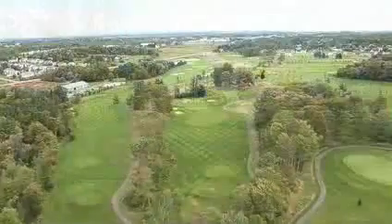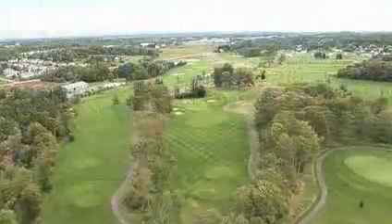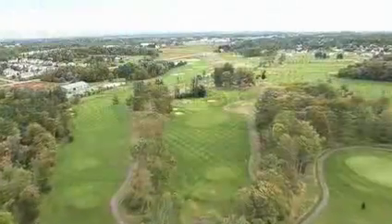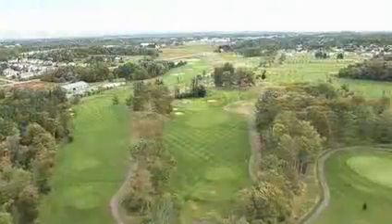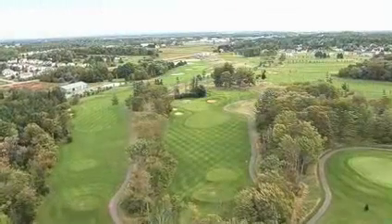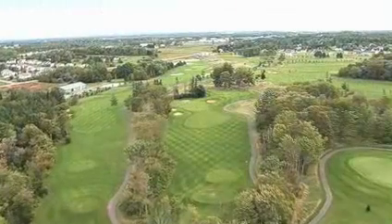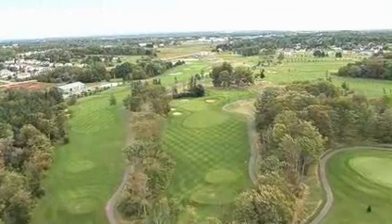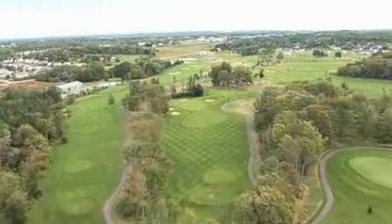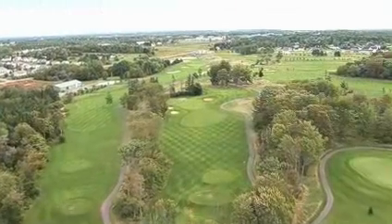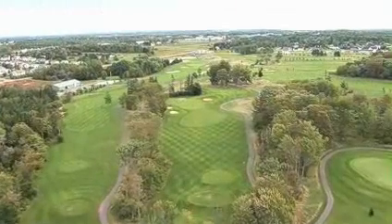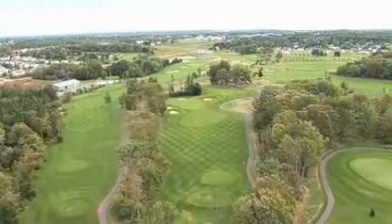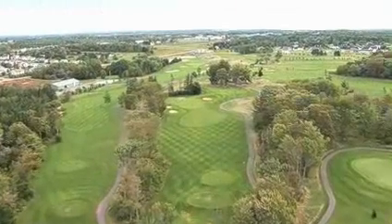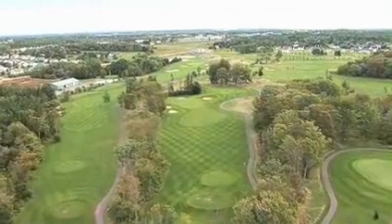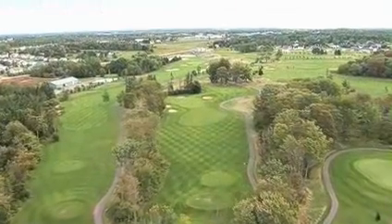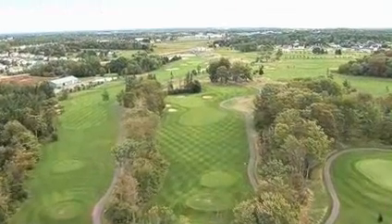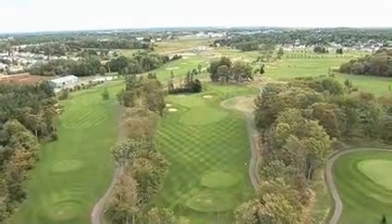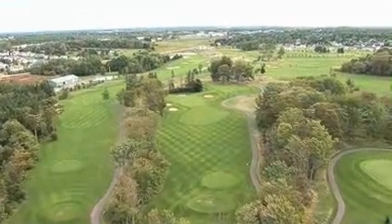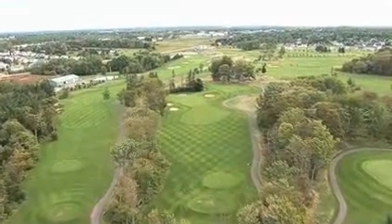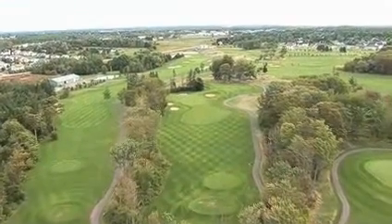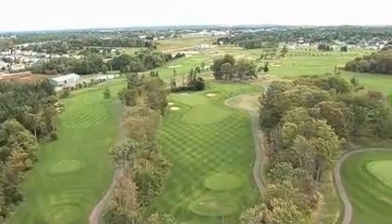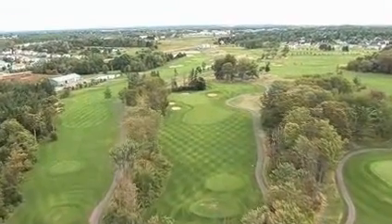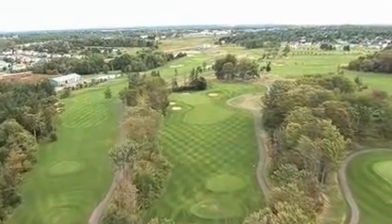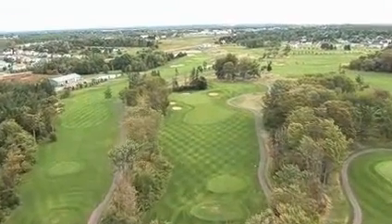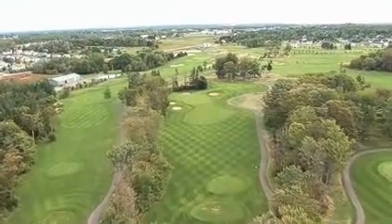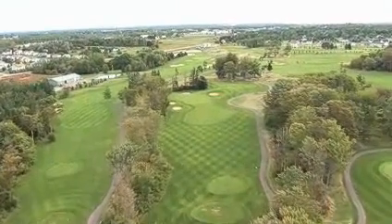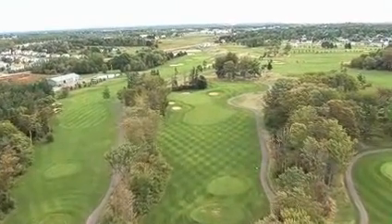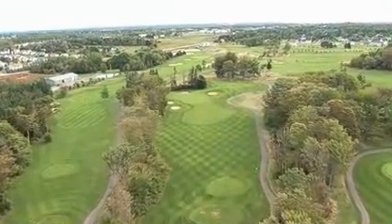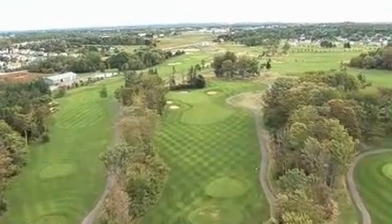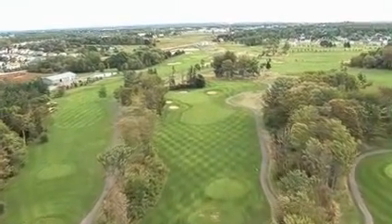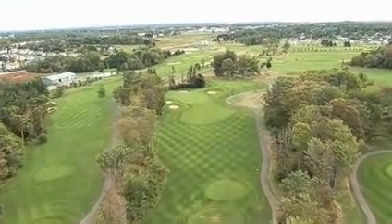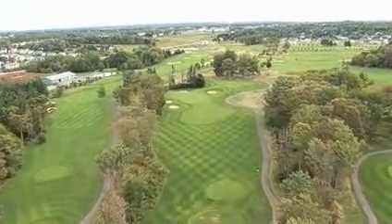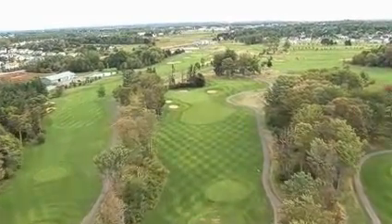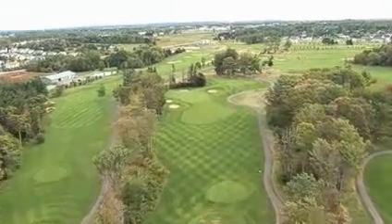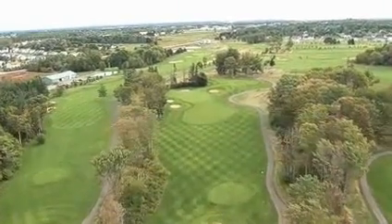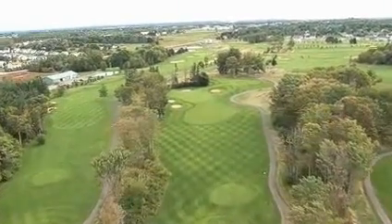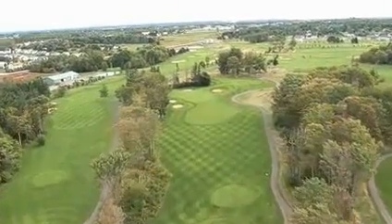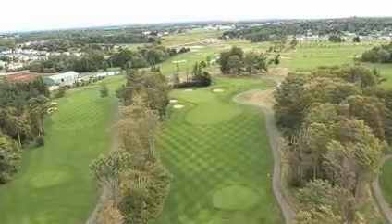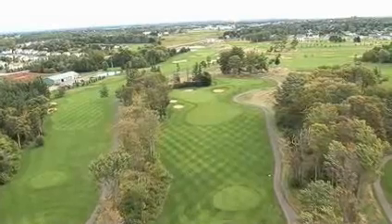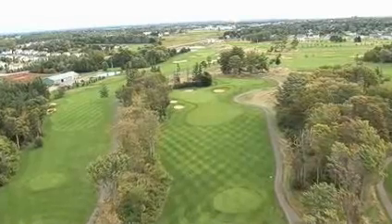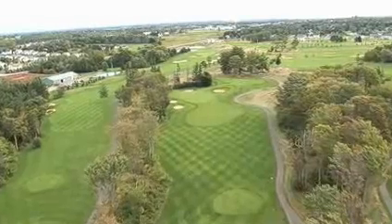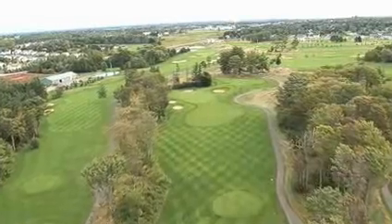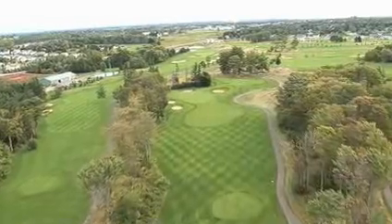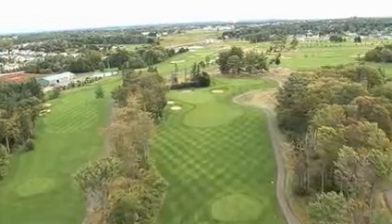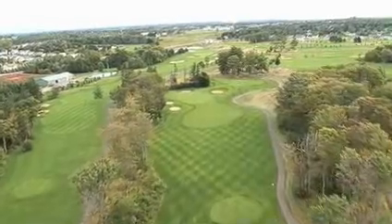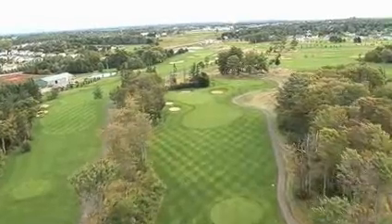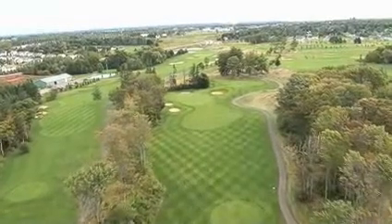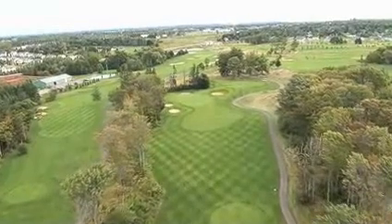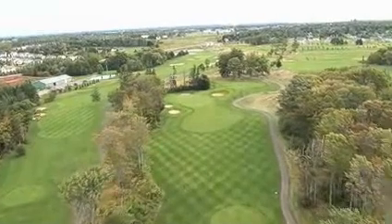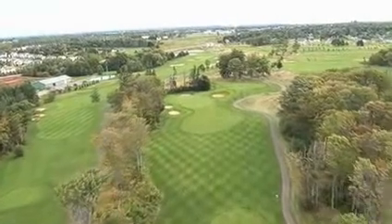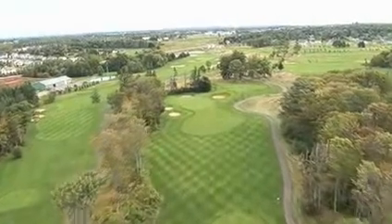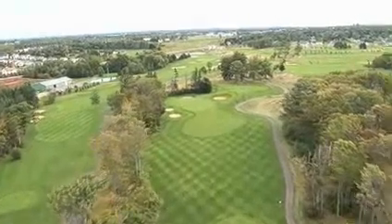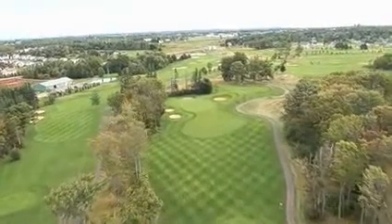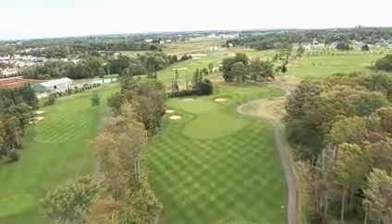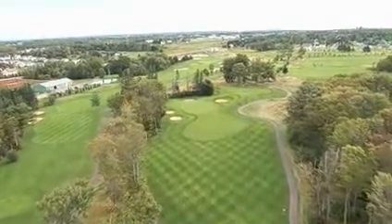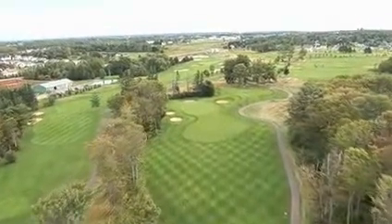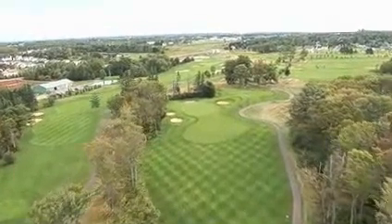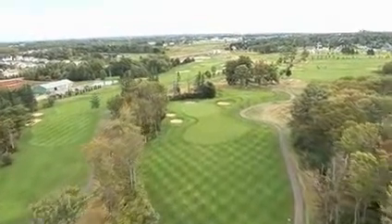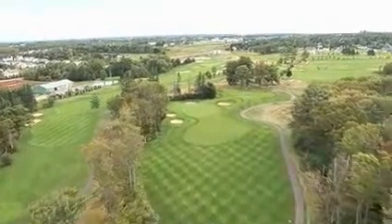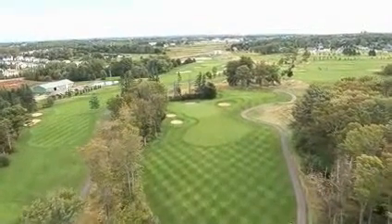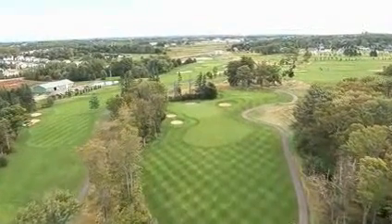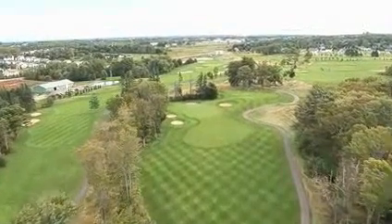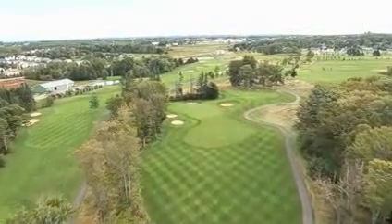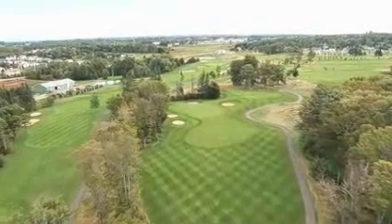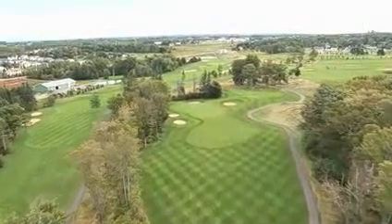The 15th hole is a par 3. This hole is completely surrounded by a mixture of mature hardwood and softwood trees.